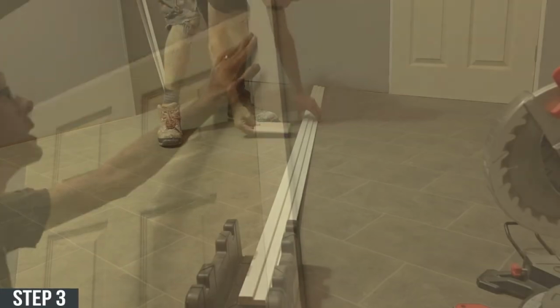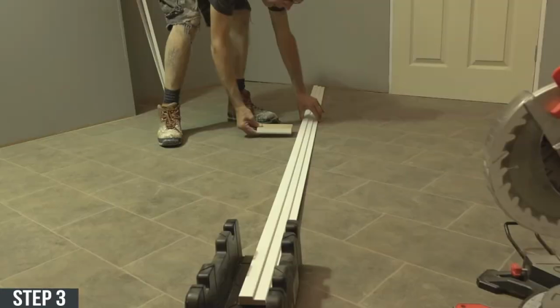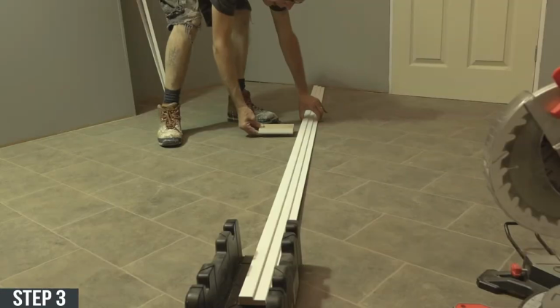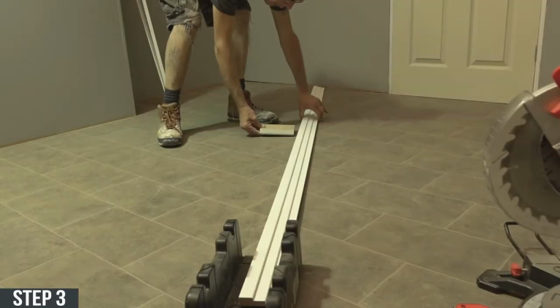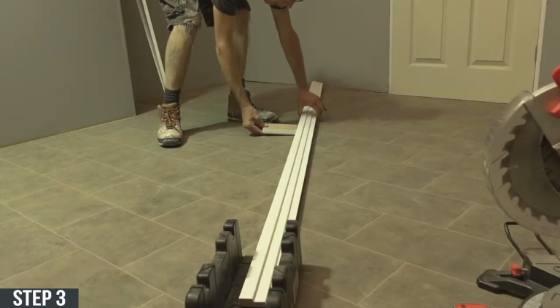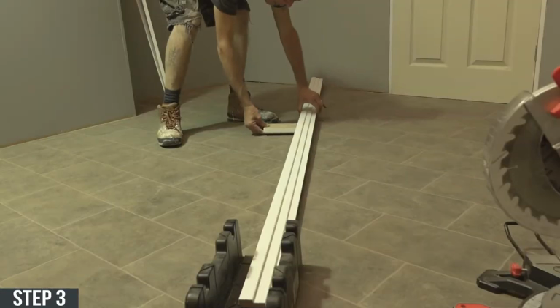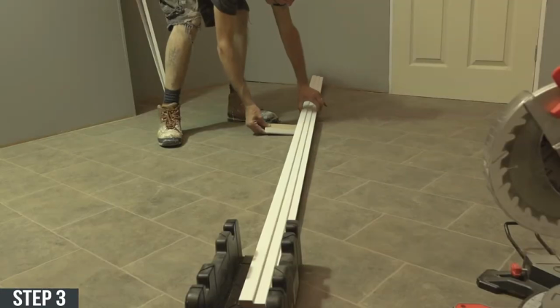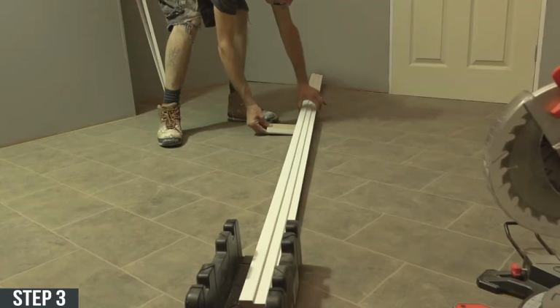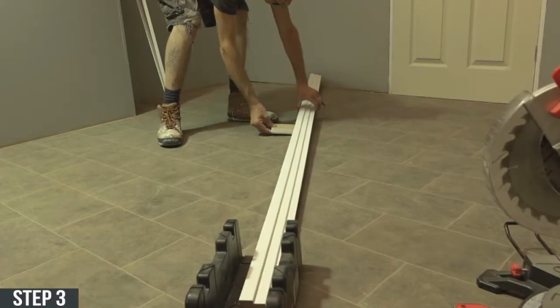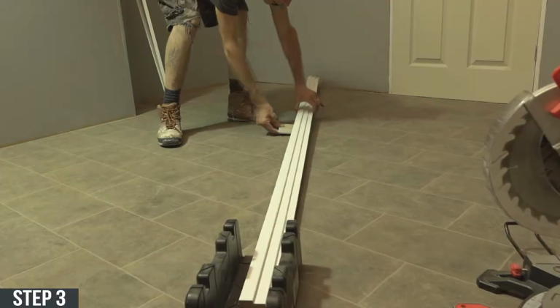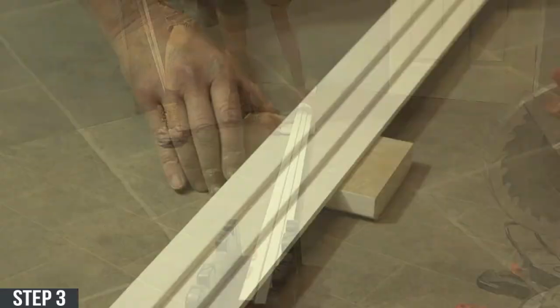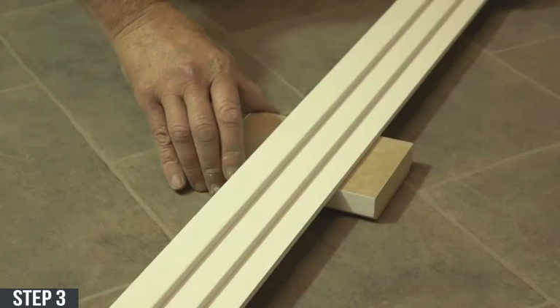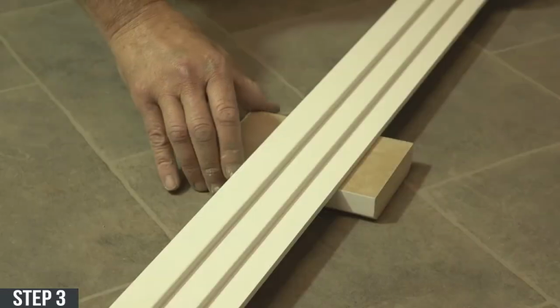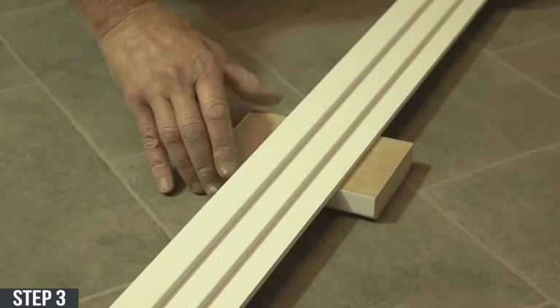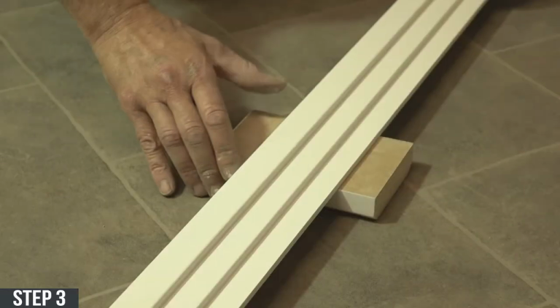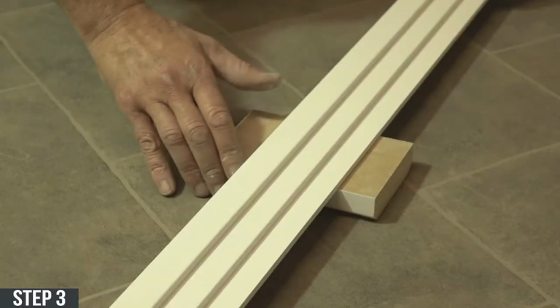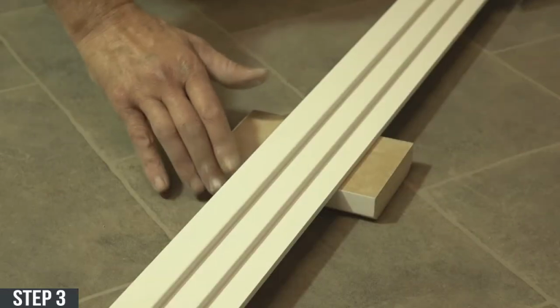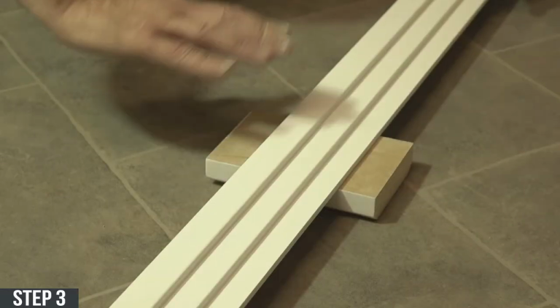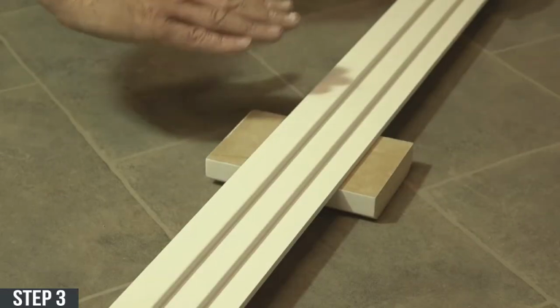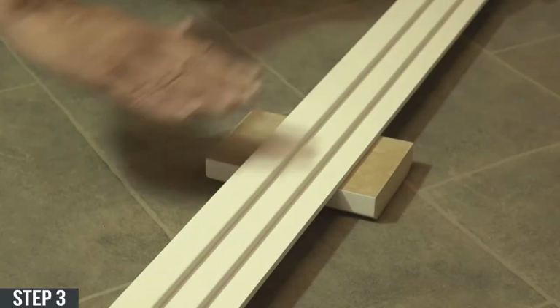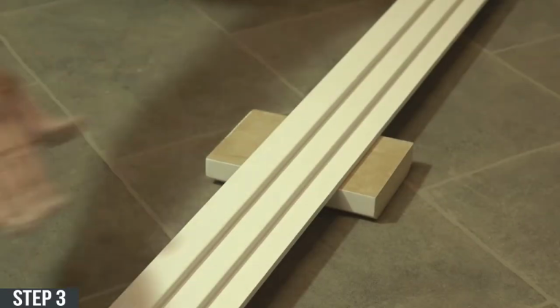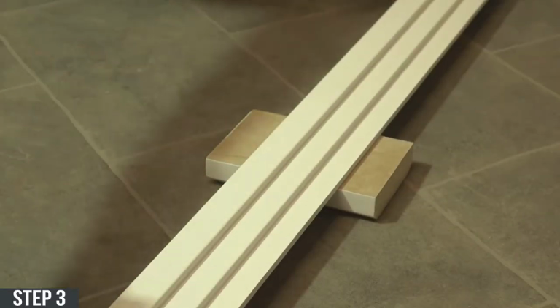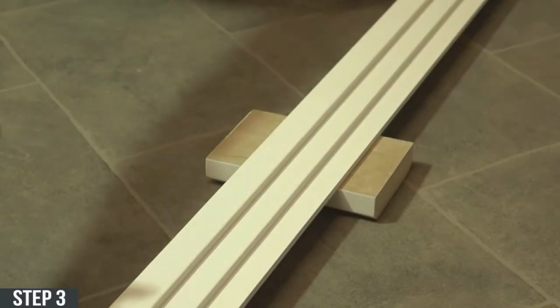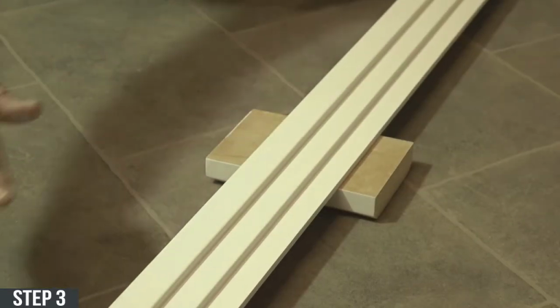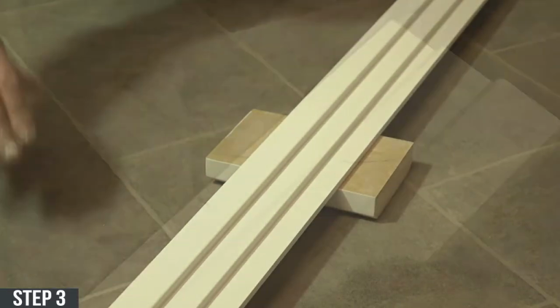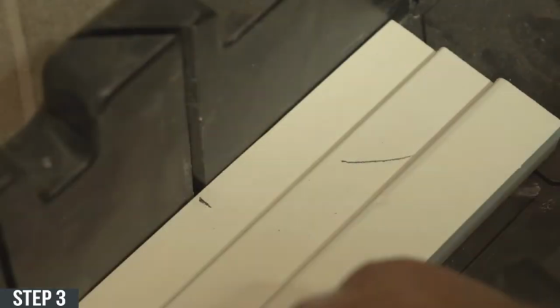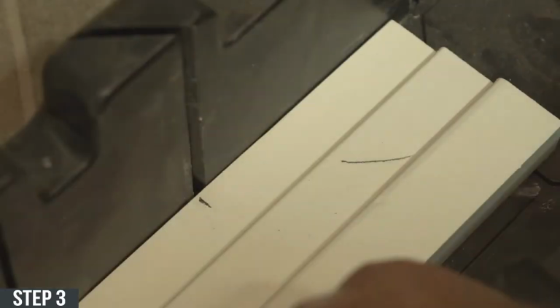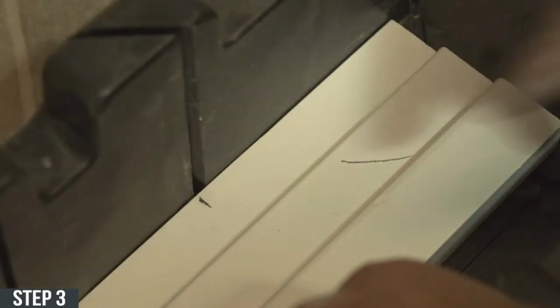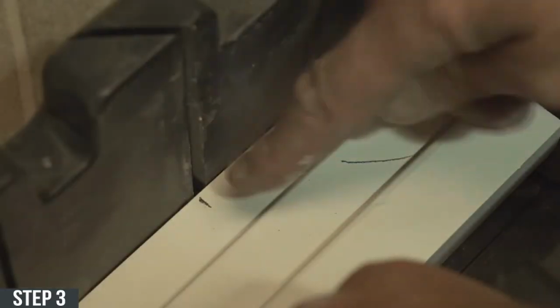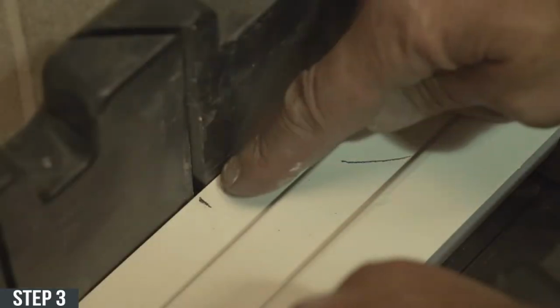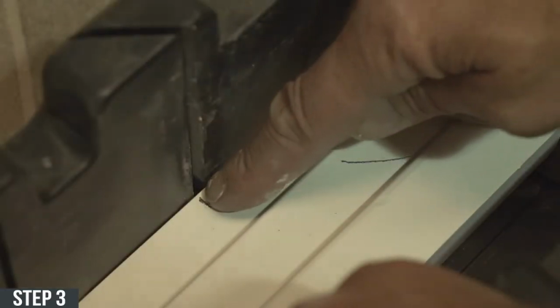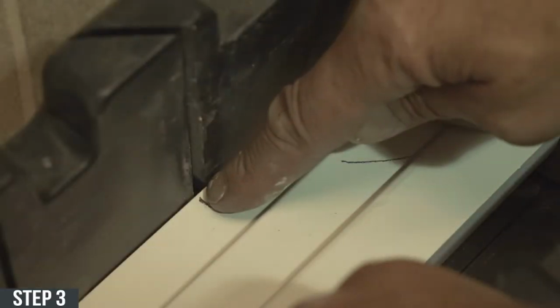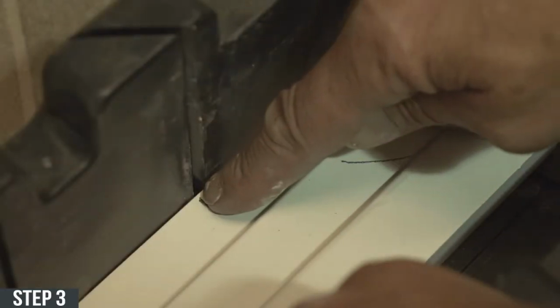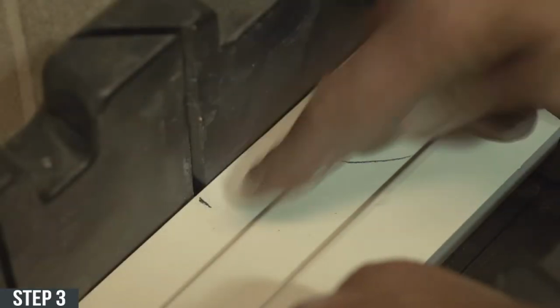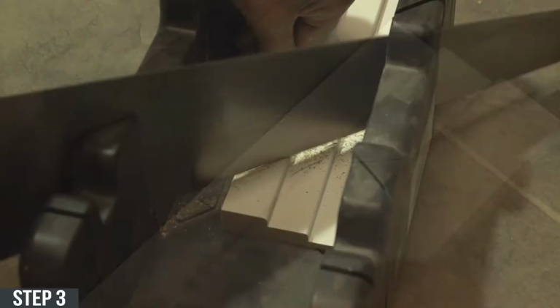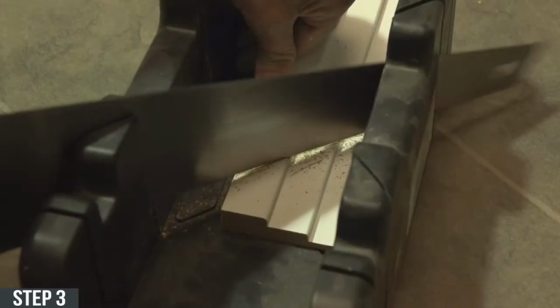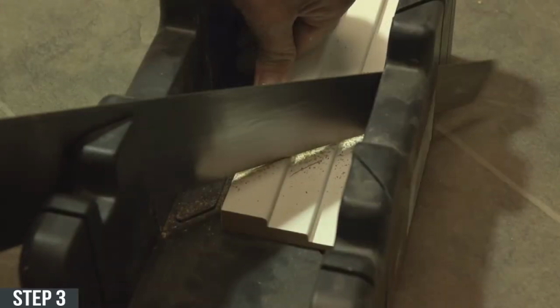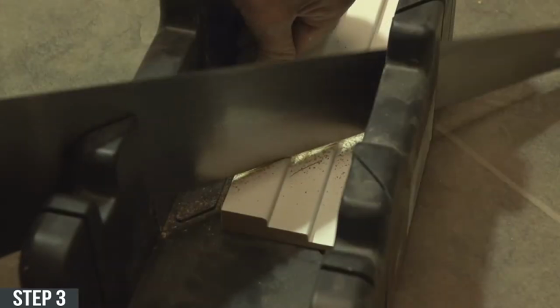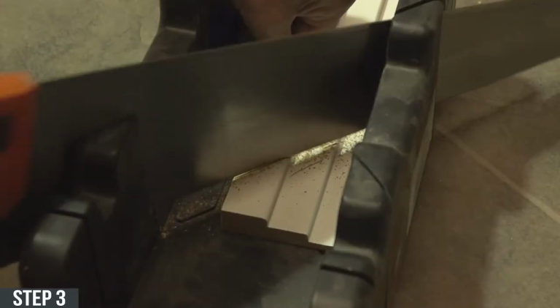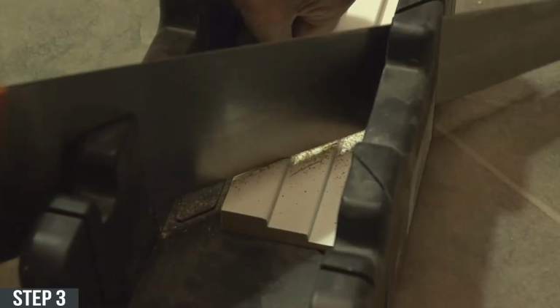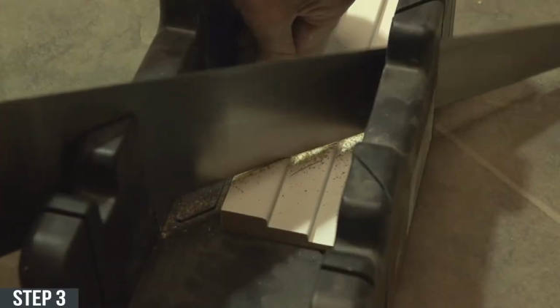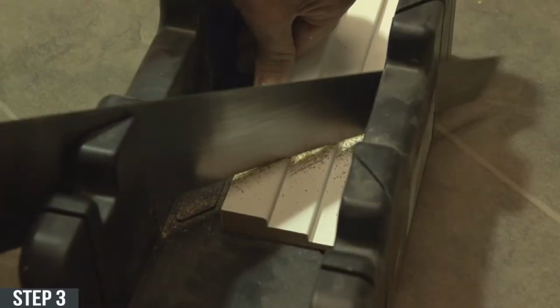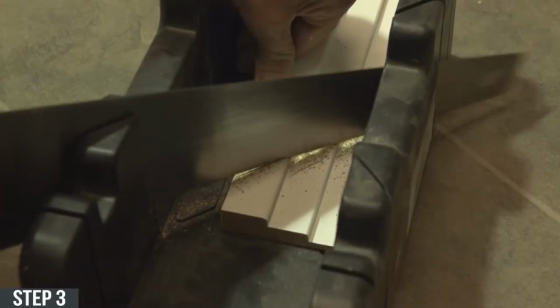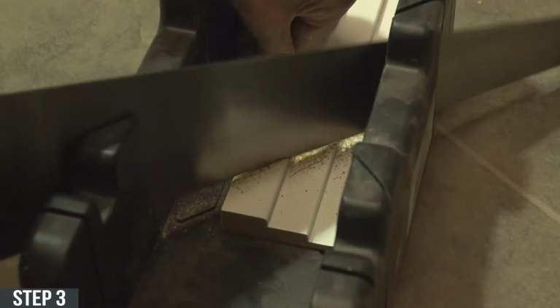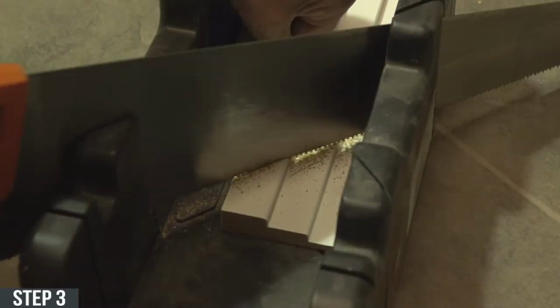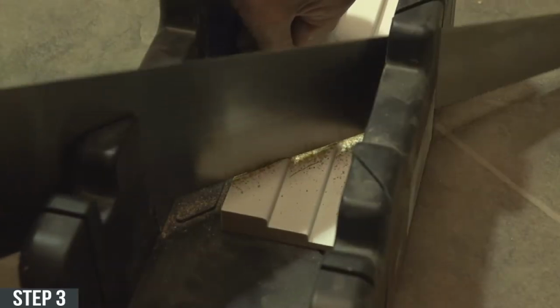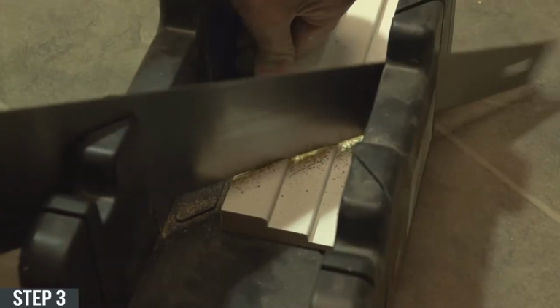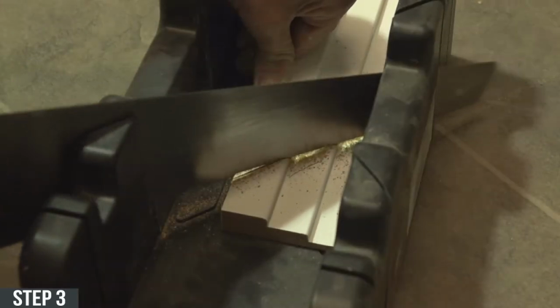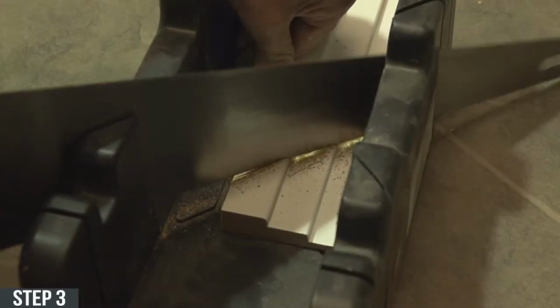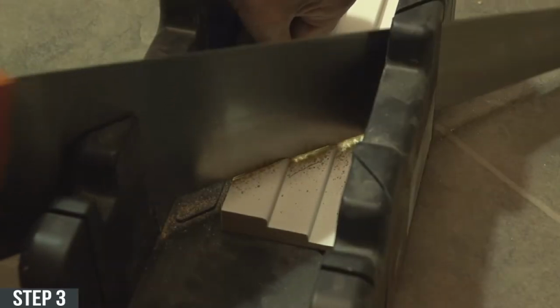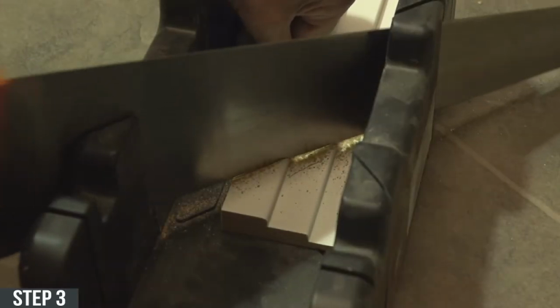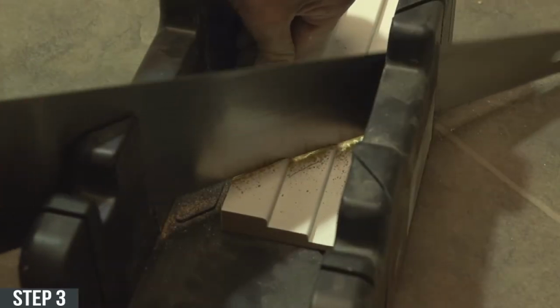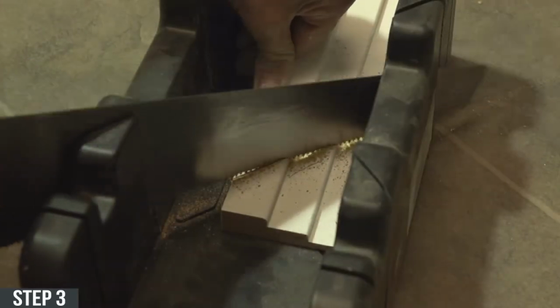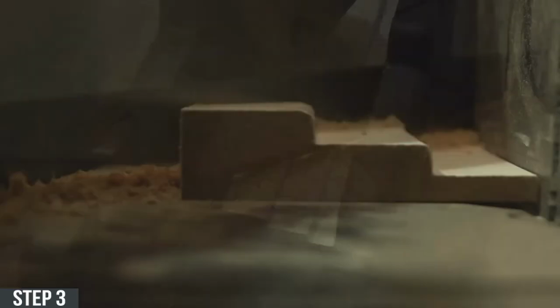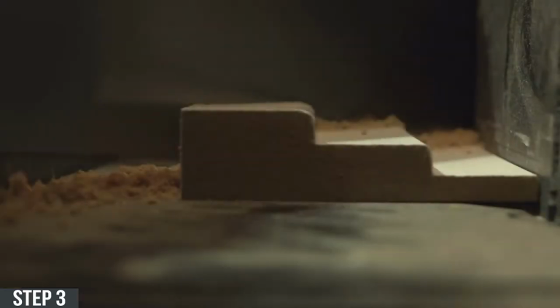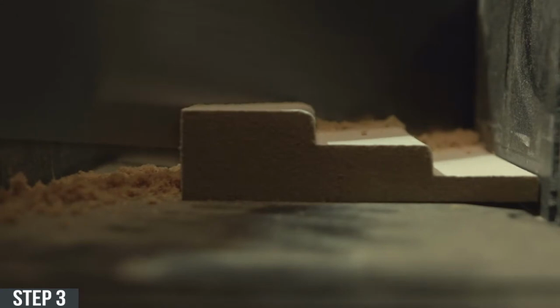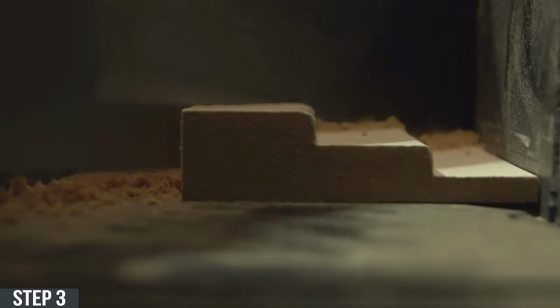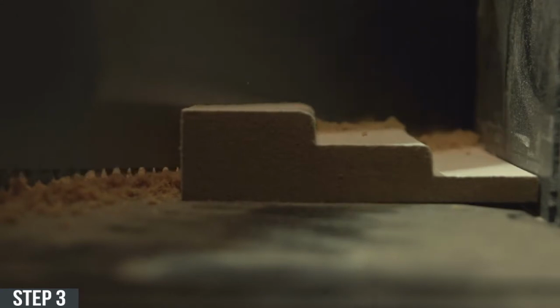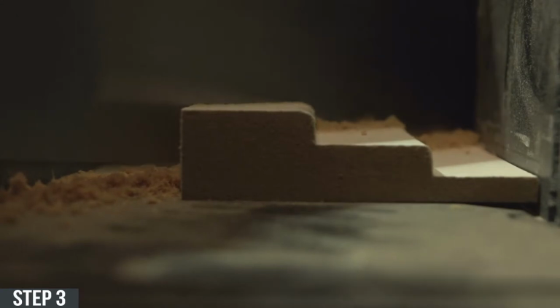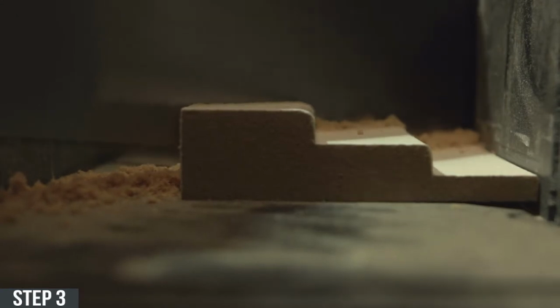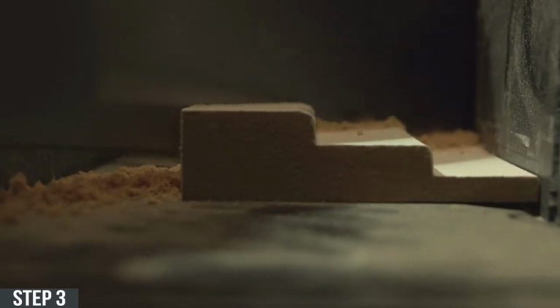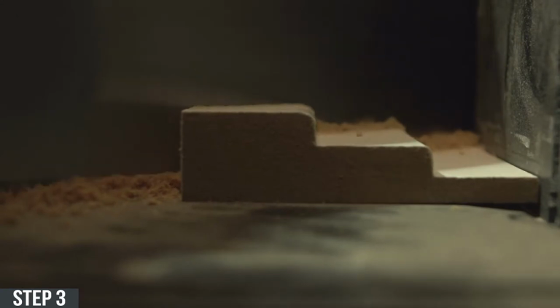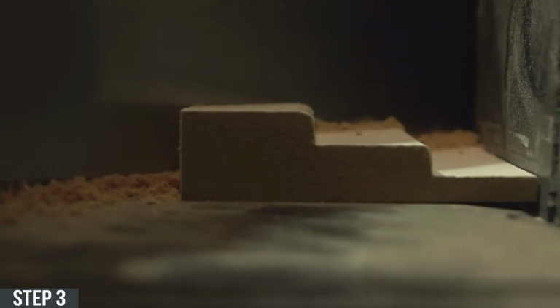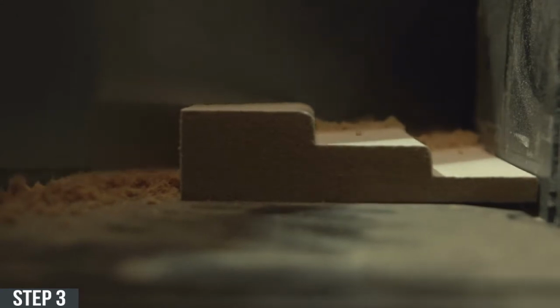Step three: mark both architraves and cut them both at 45-degree angles in the opposite directions.